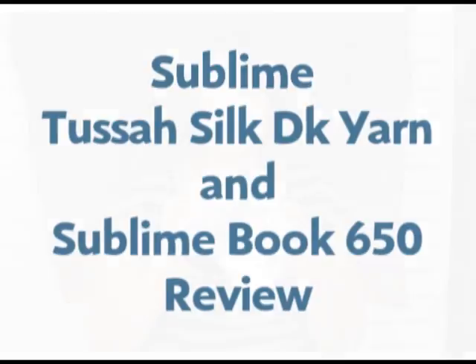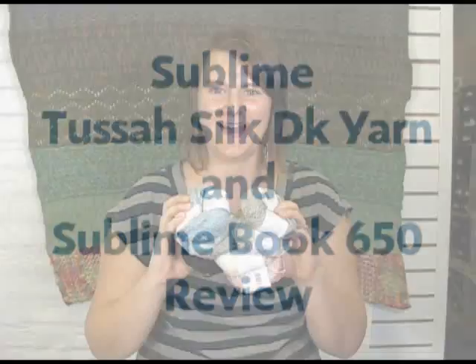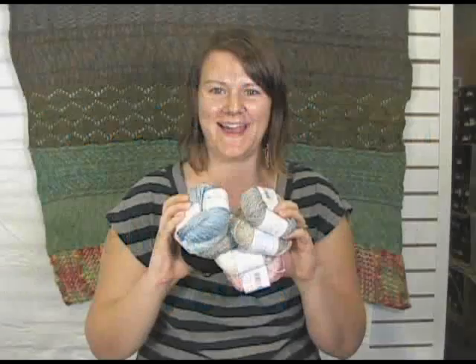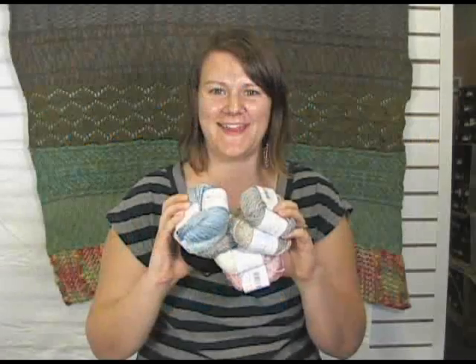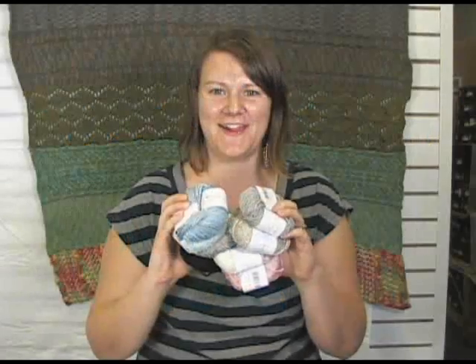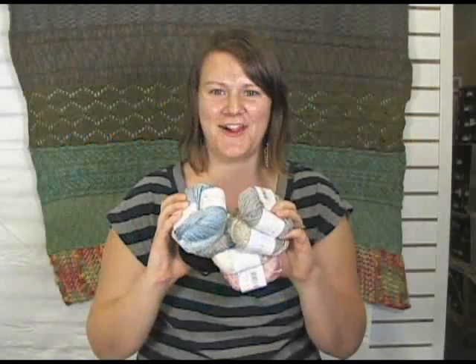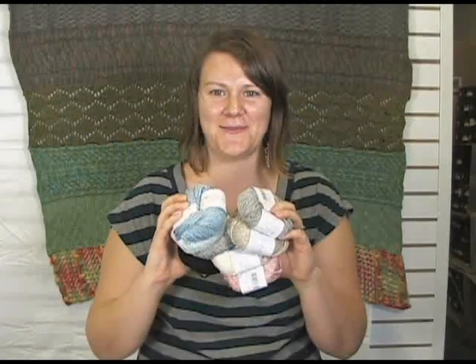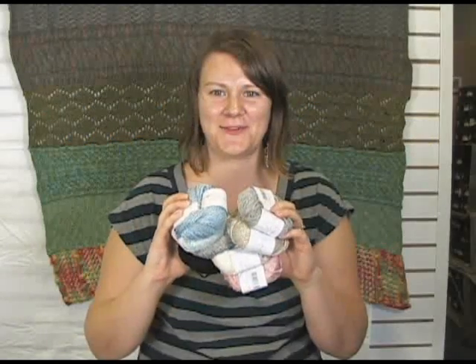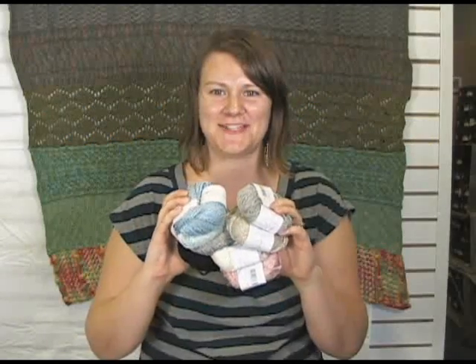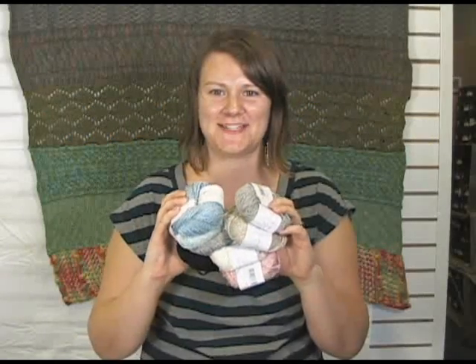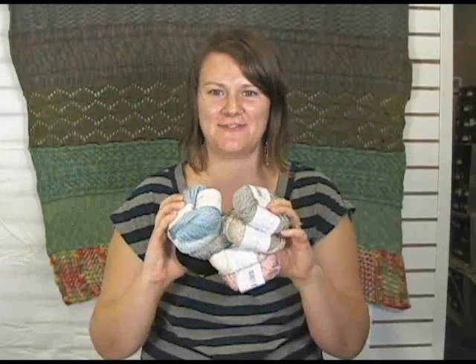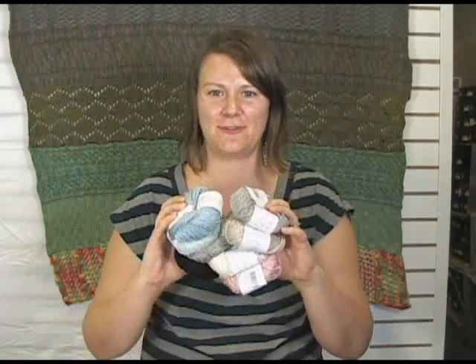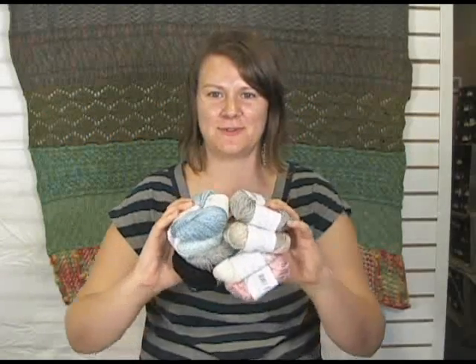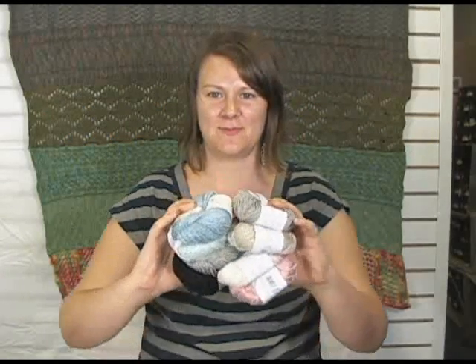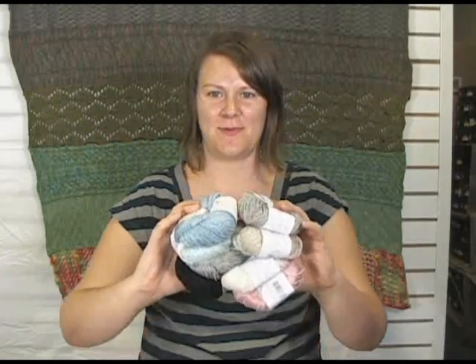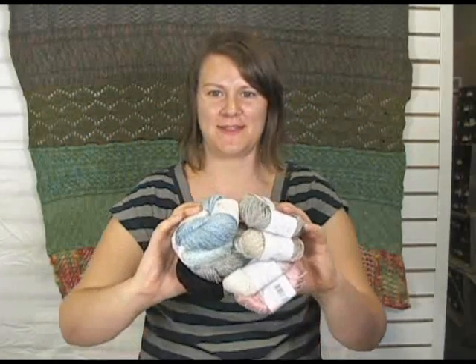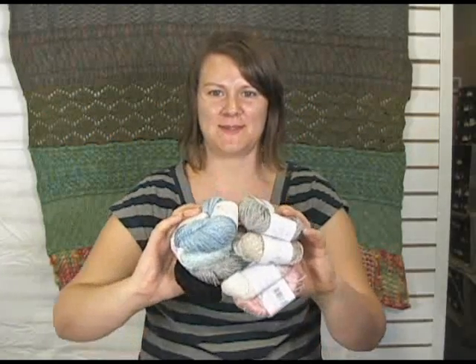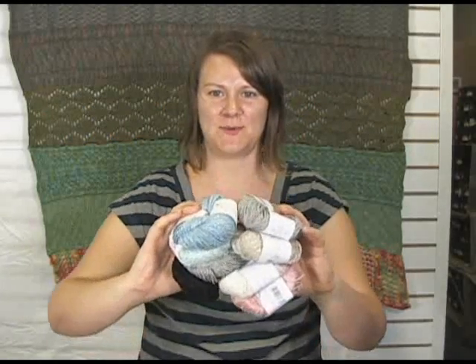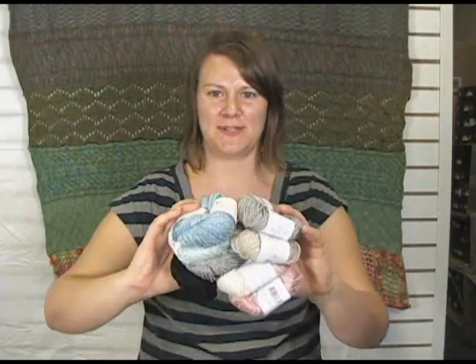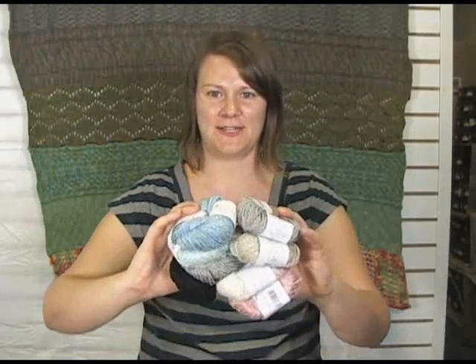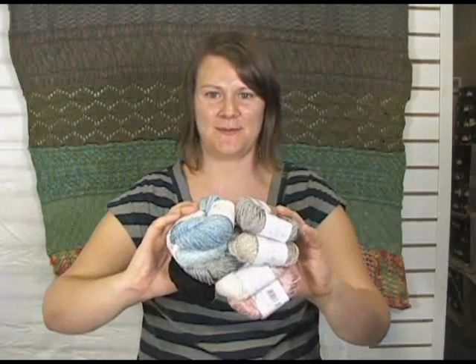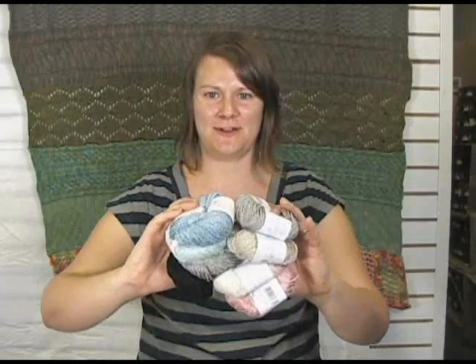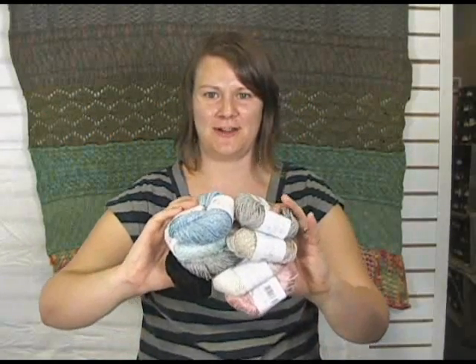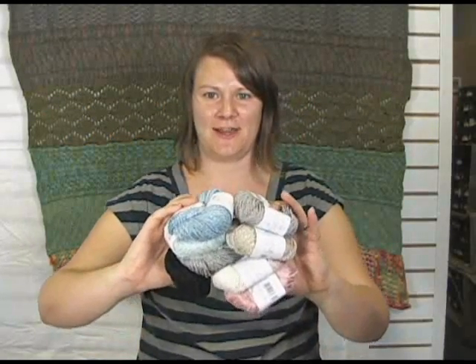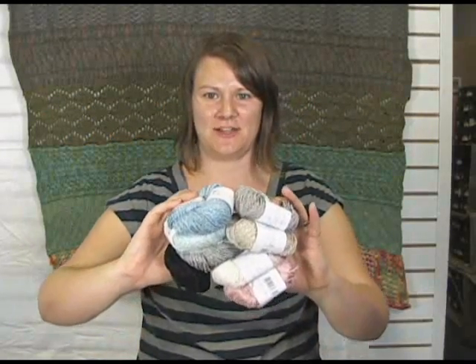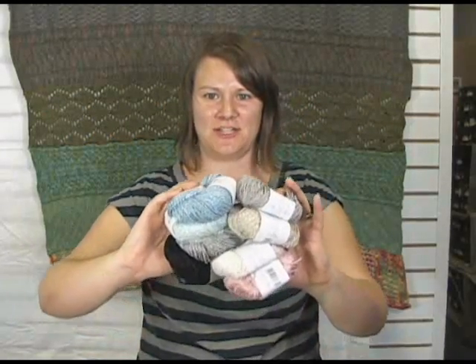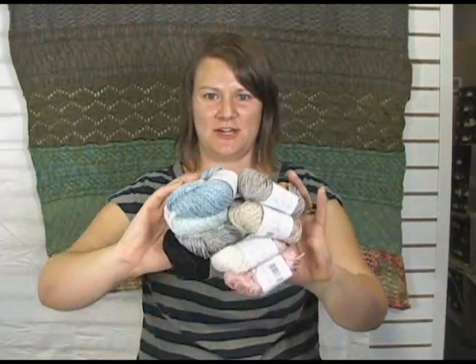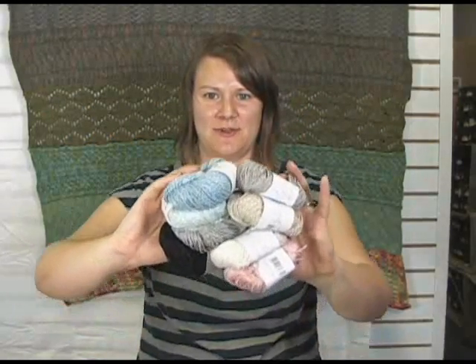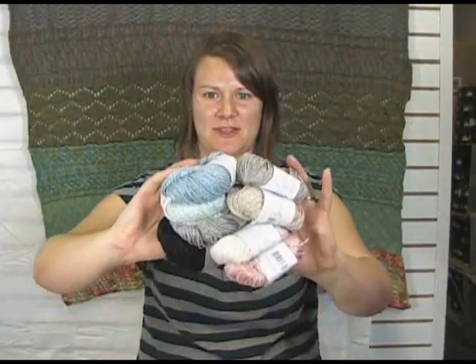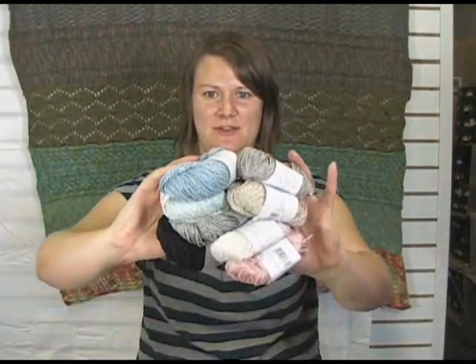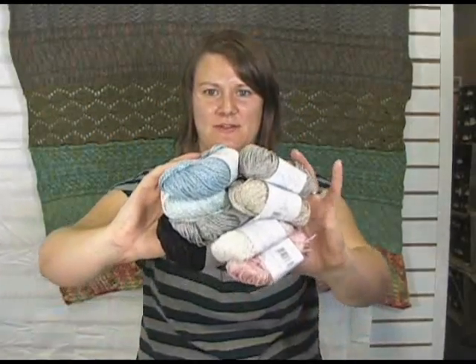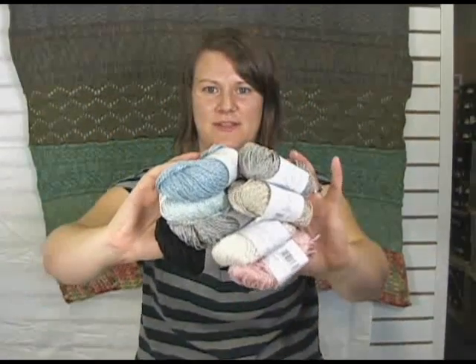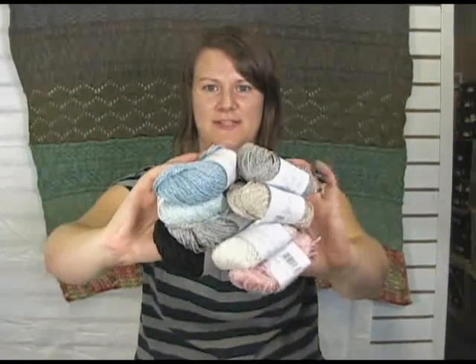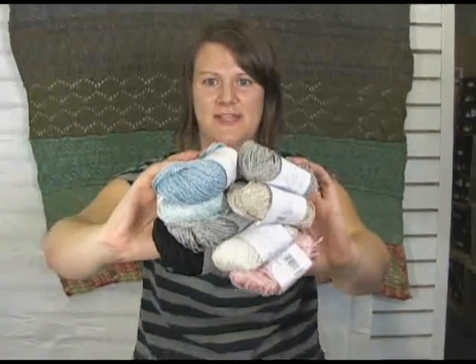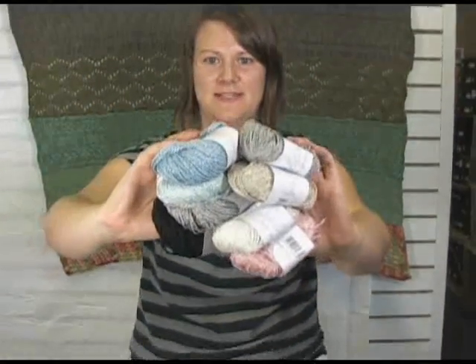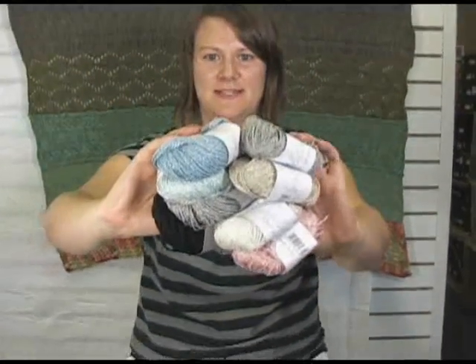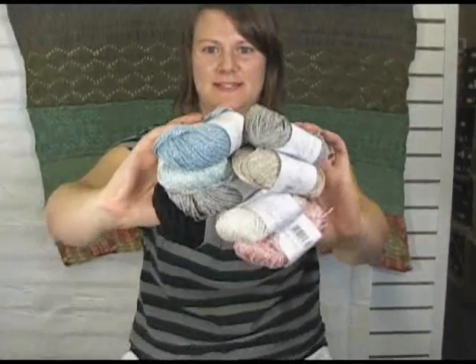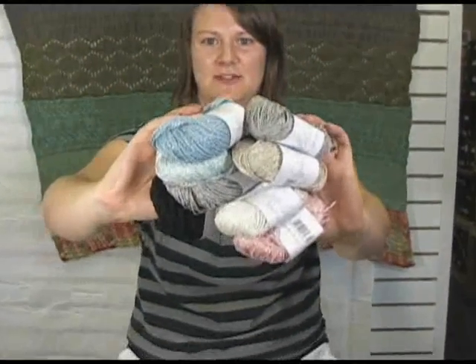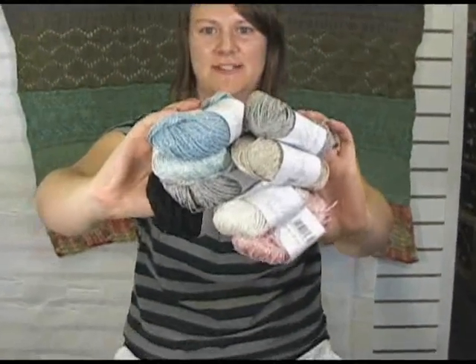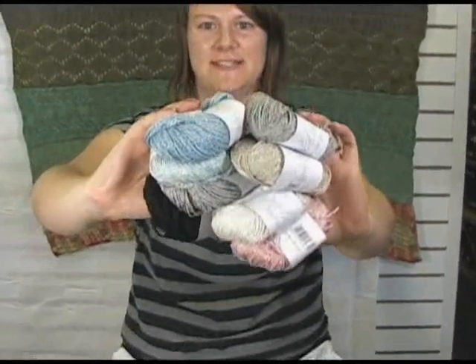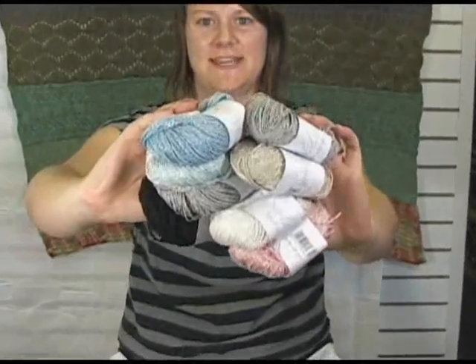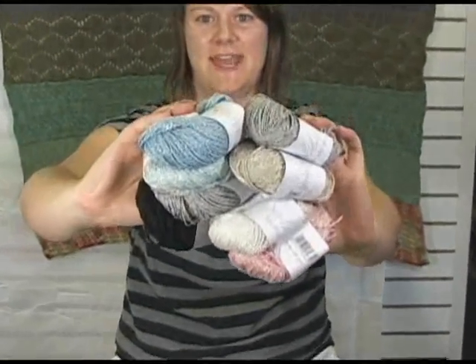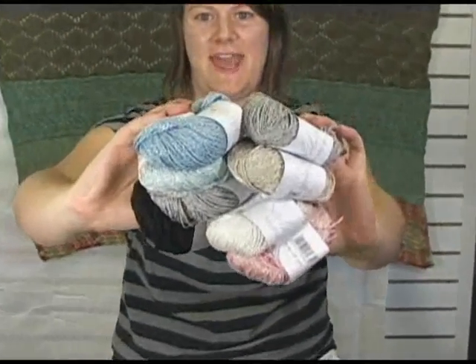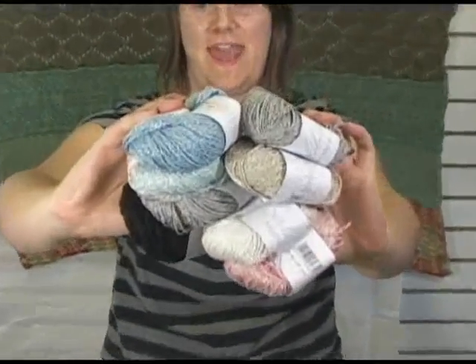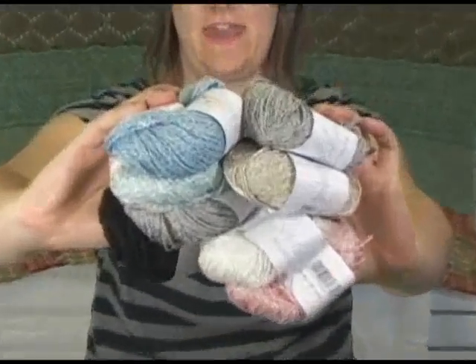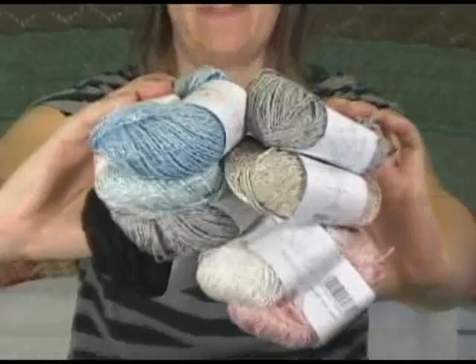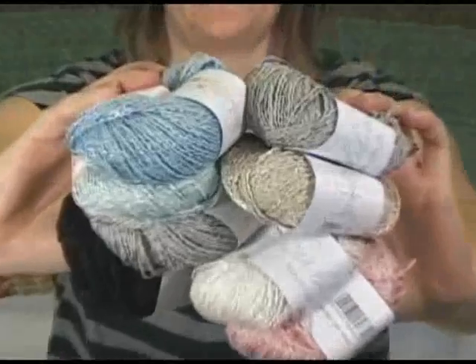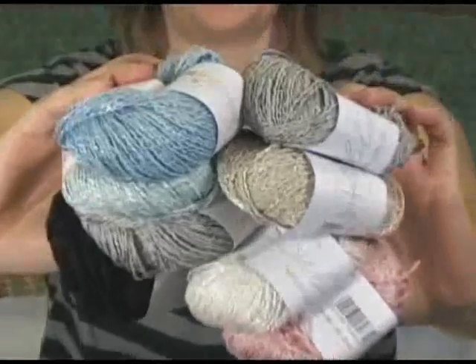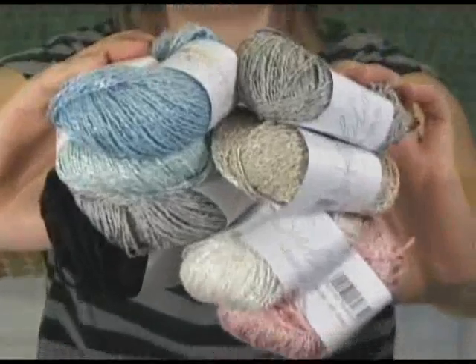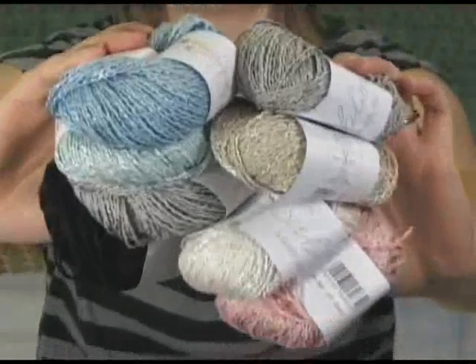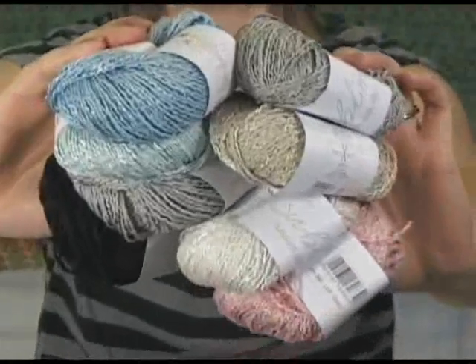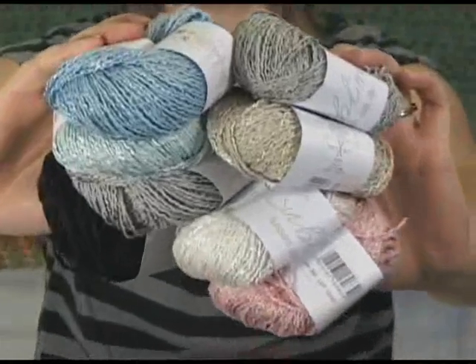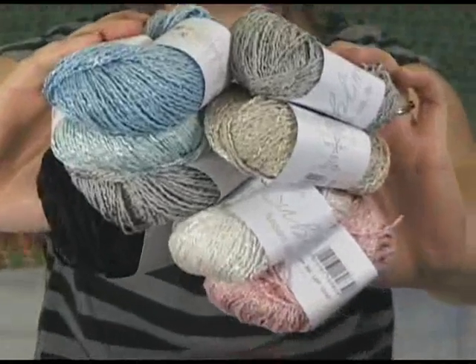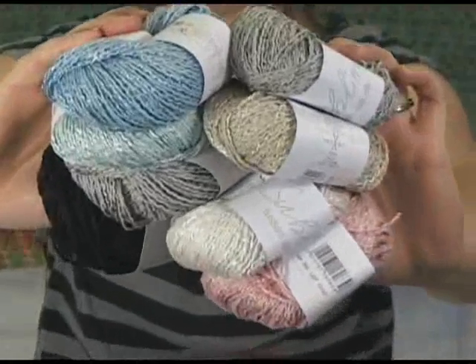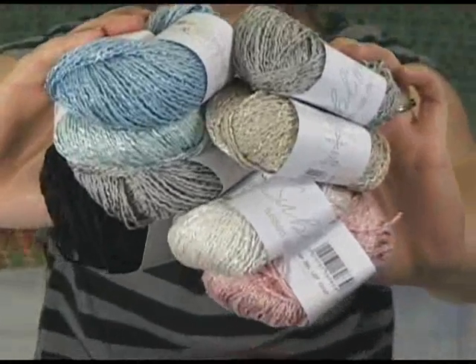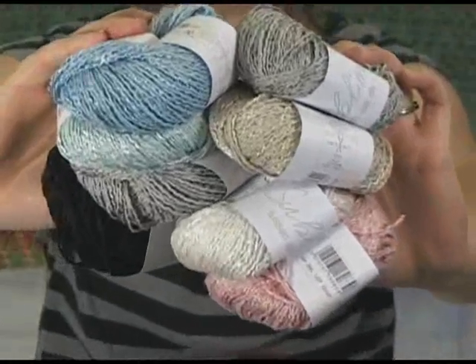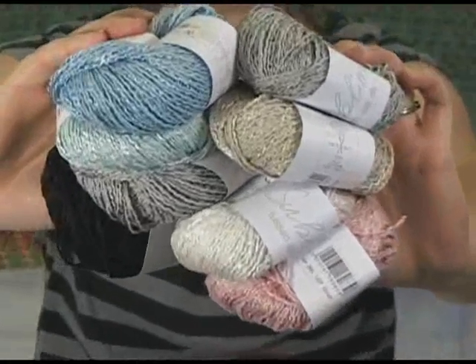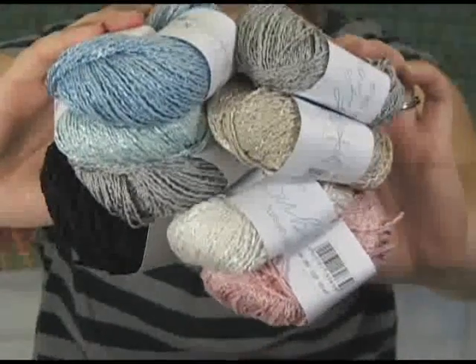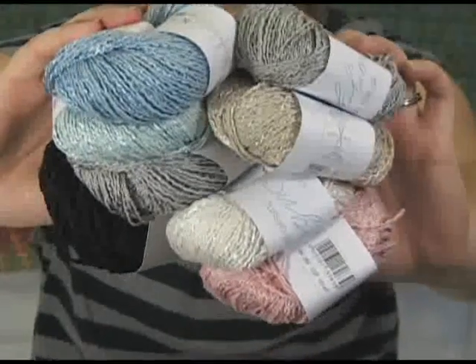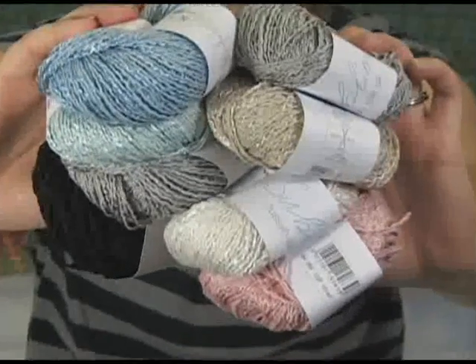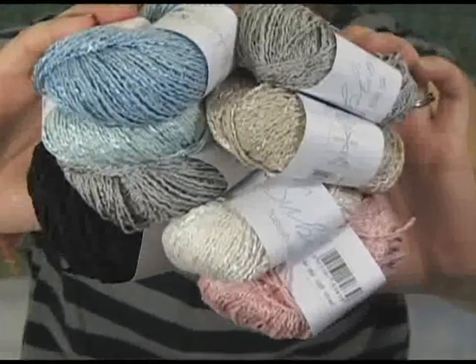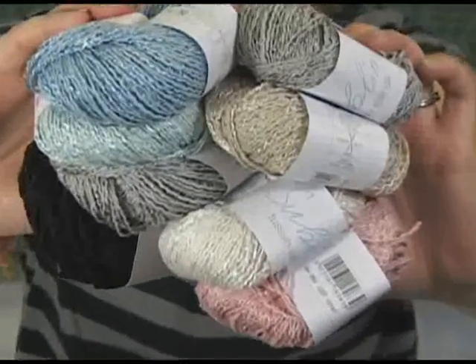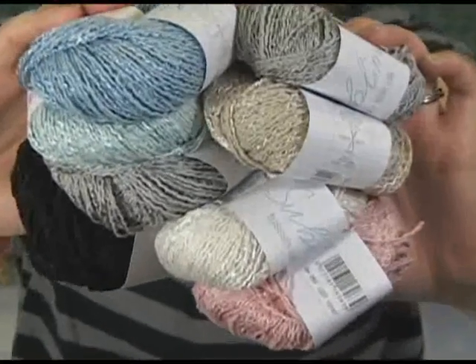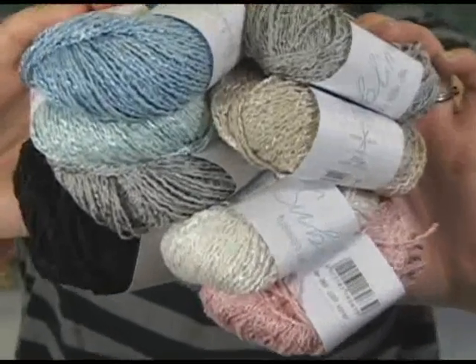Hi there, I'm Kristen from Jimmy Beans Wool and I'm here today to share with you the Tessa Silk DK from Sublime Yarns.